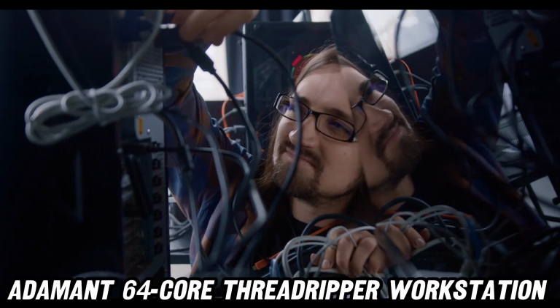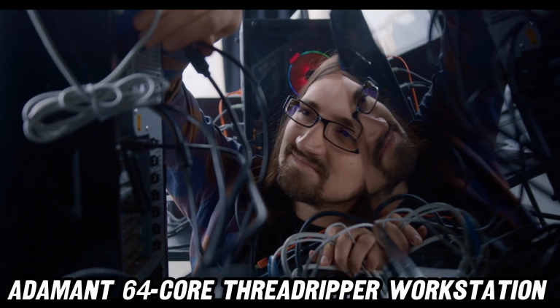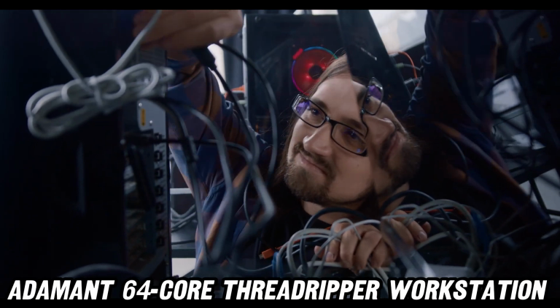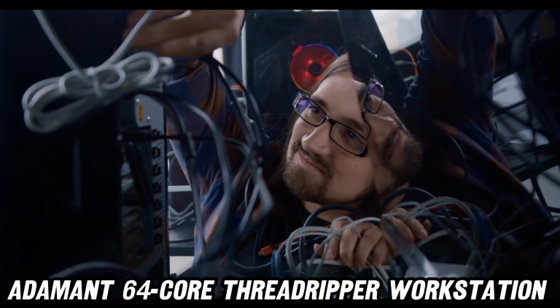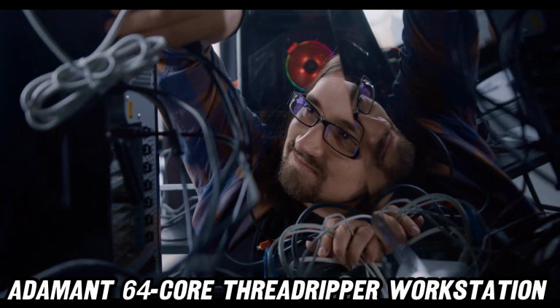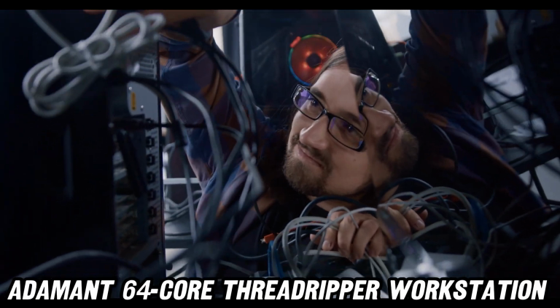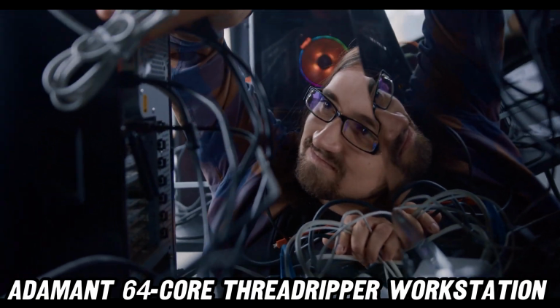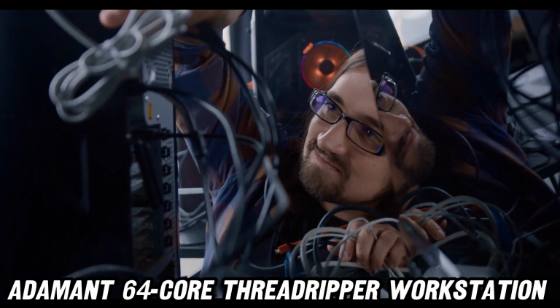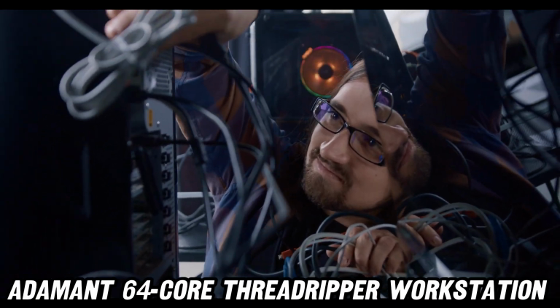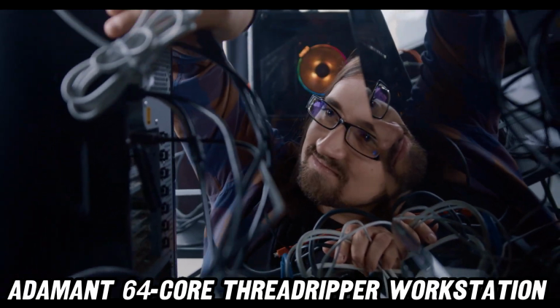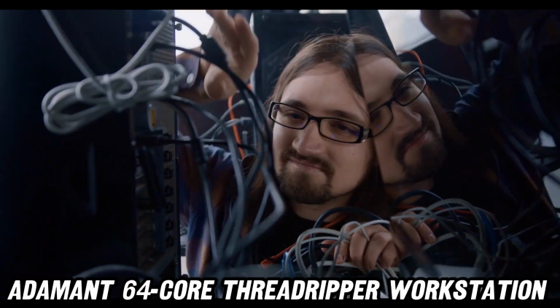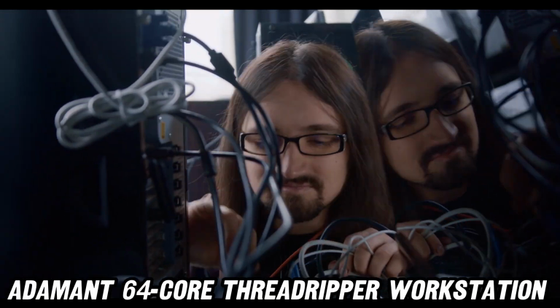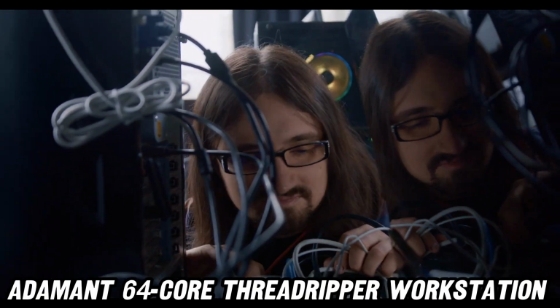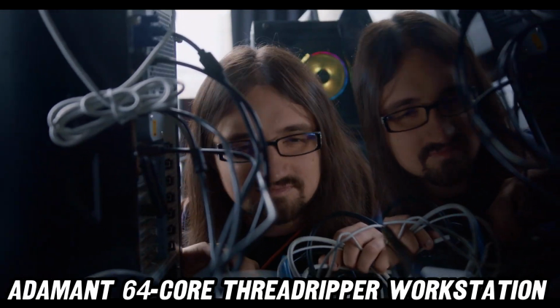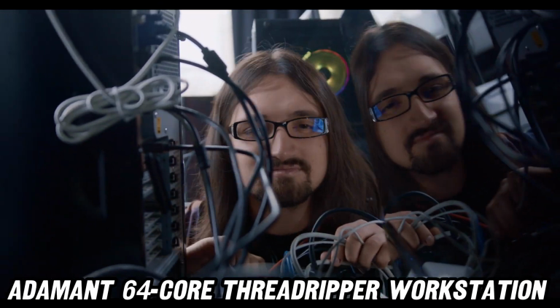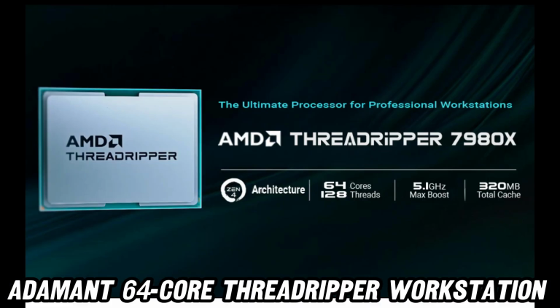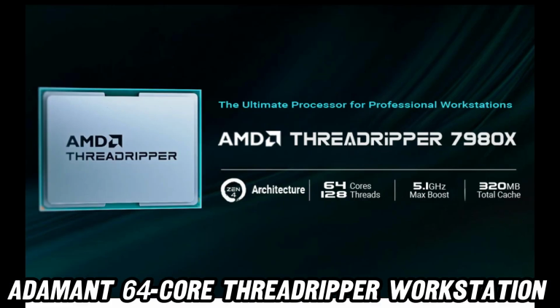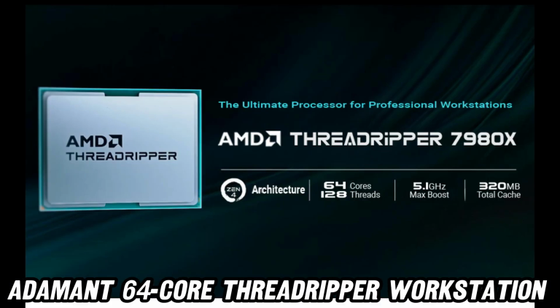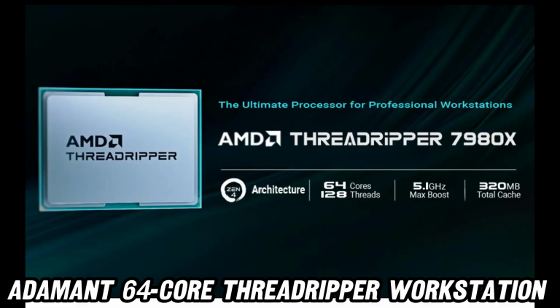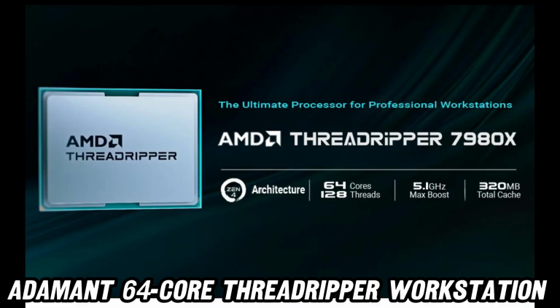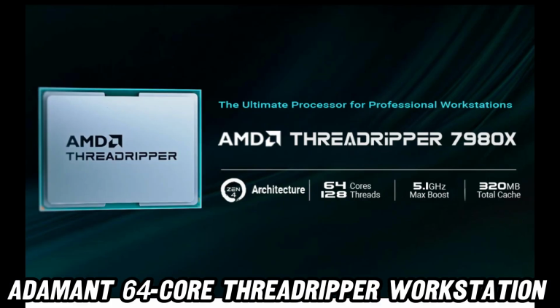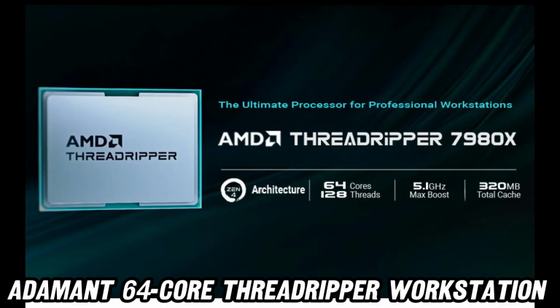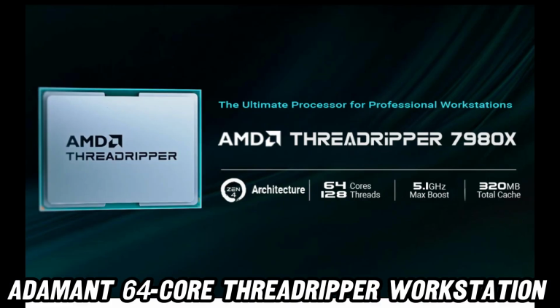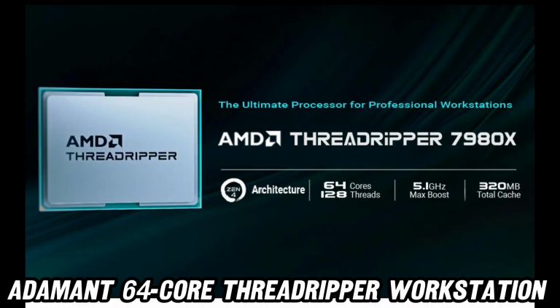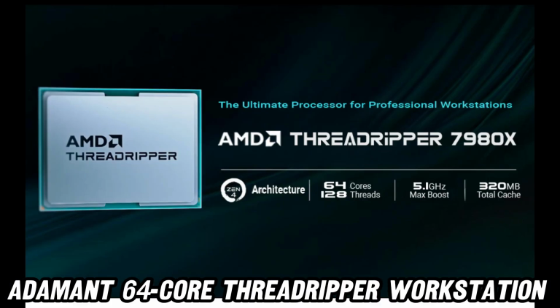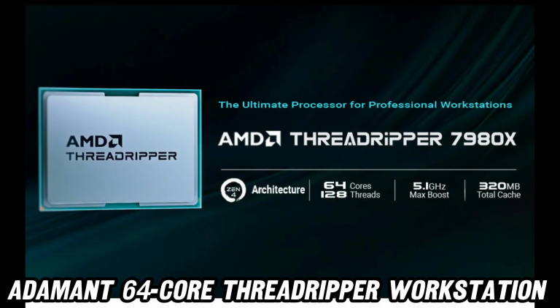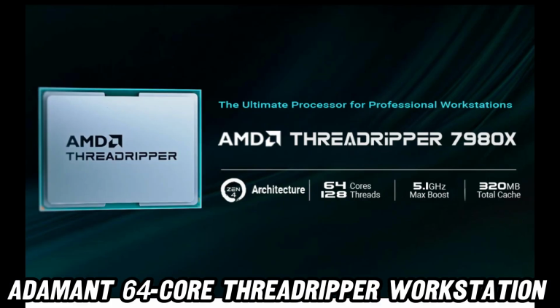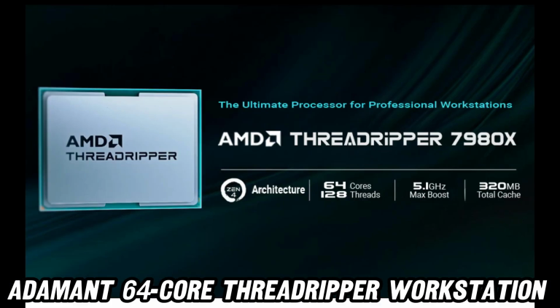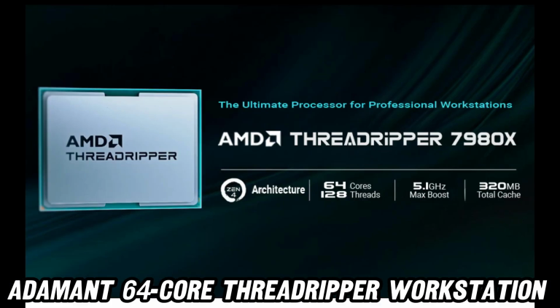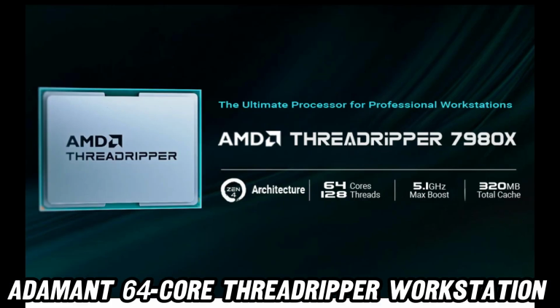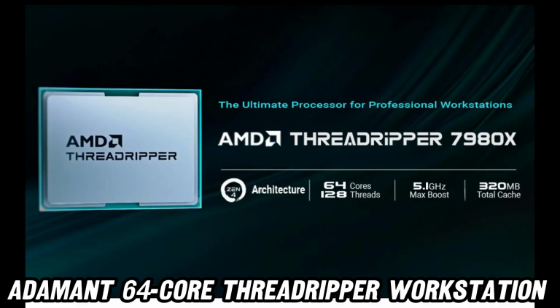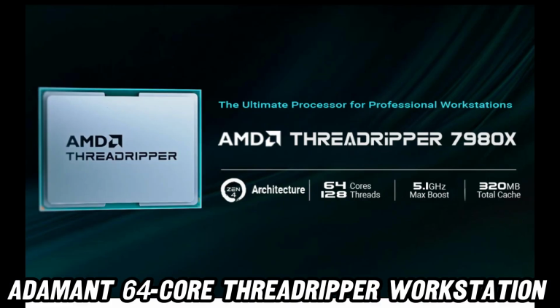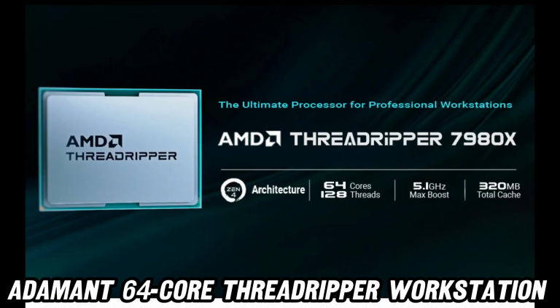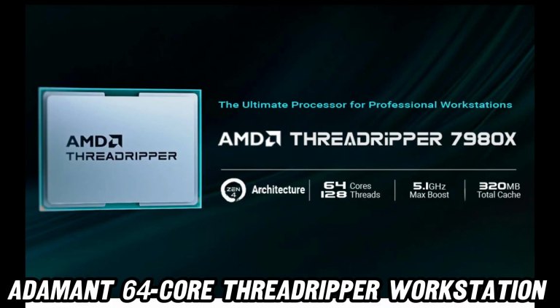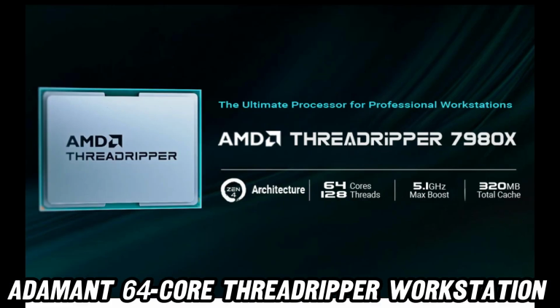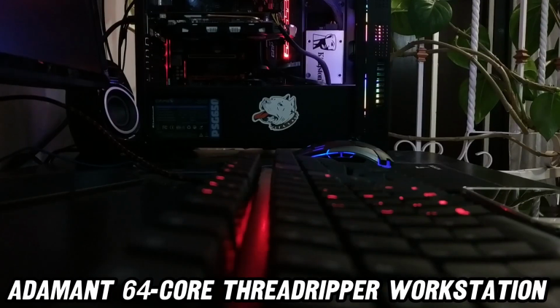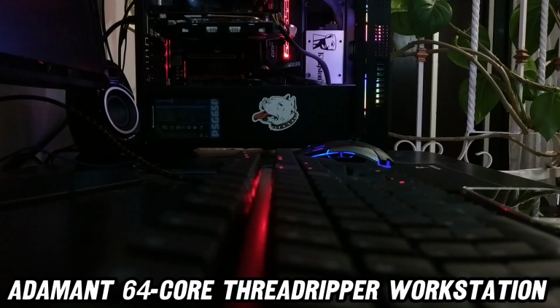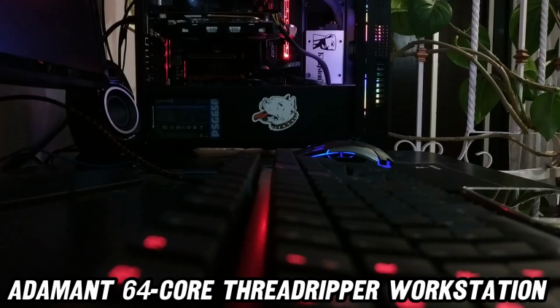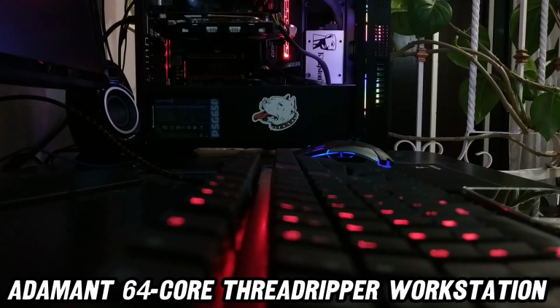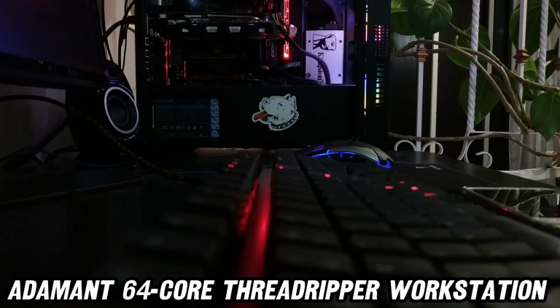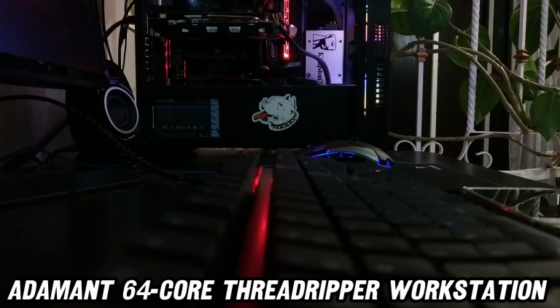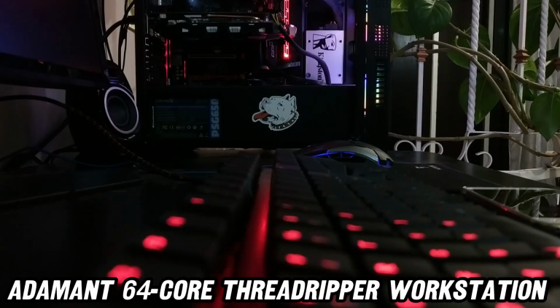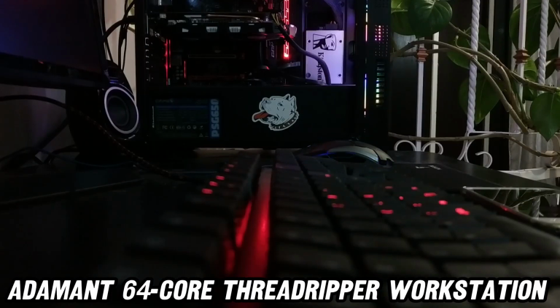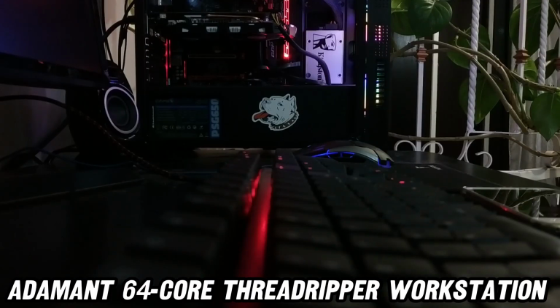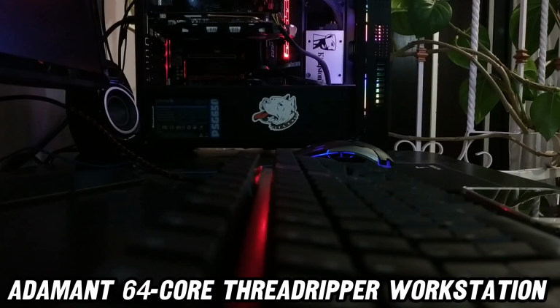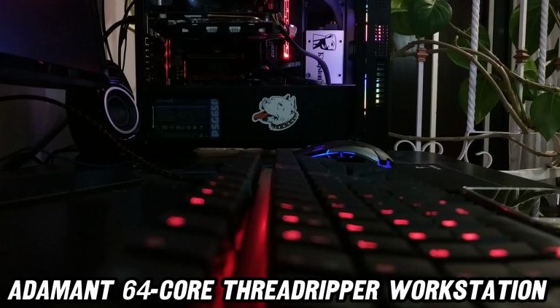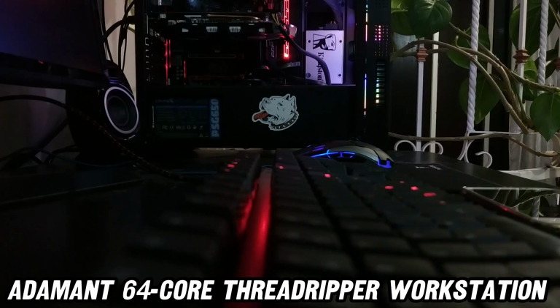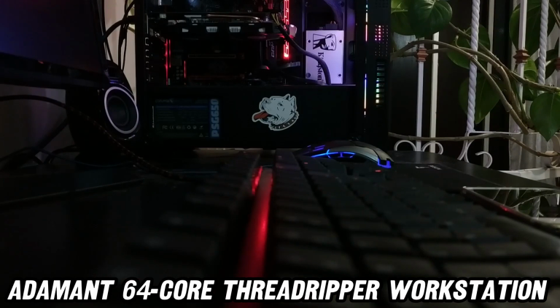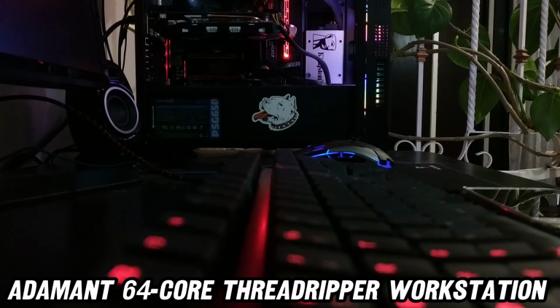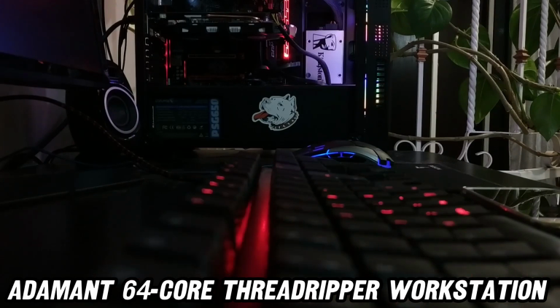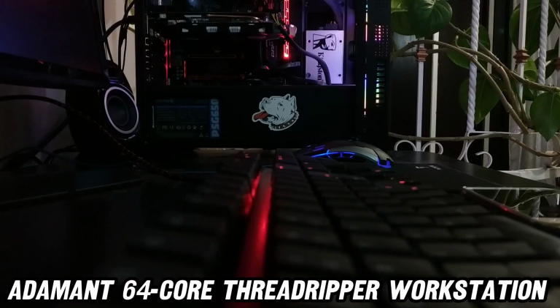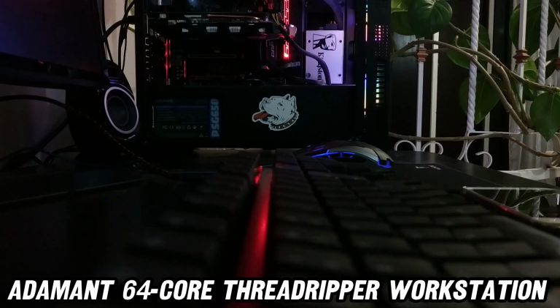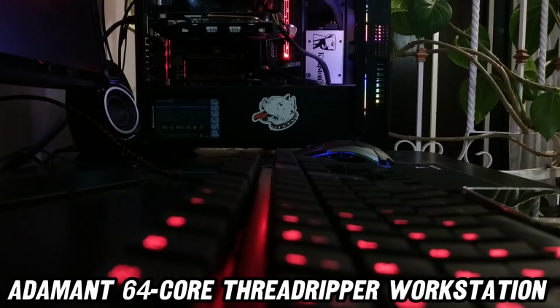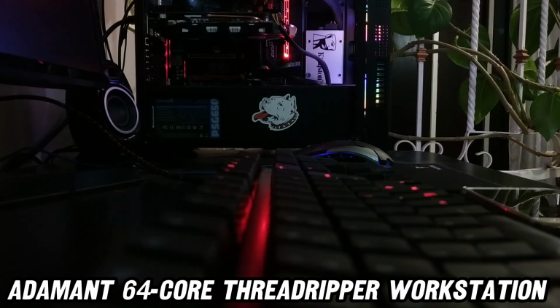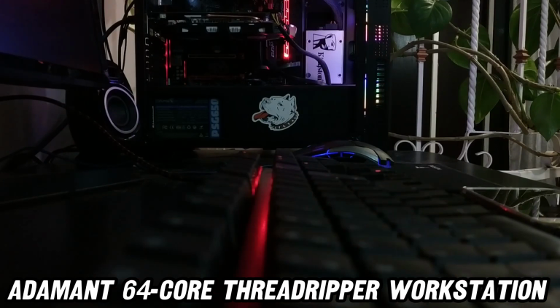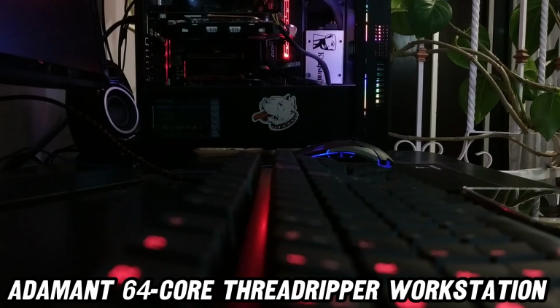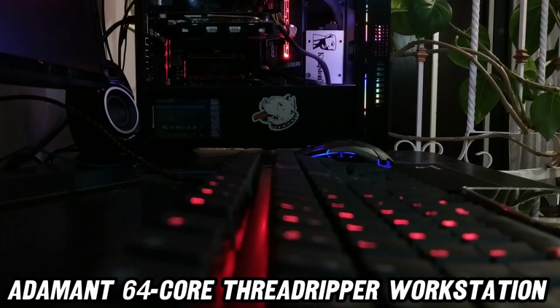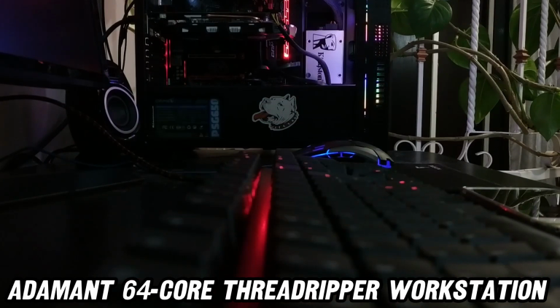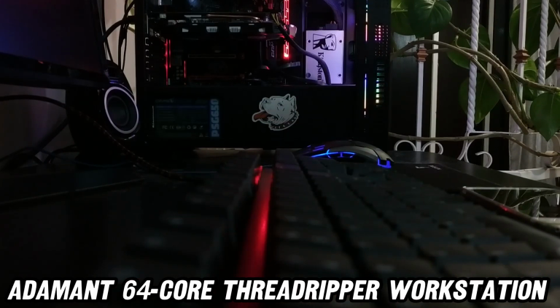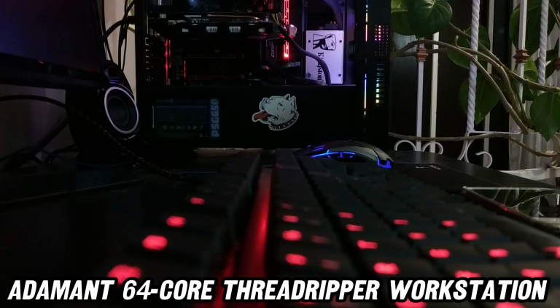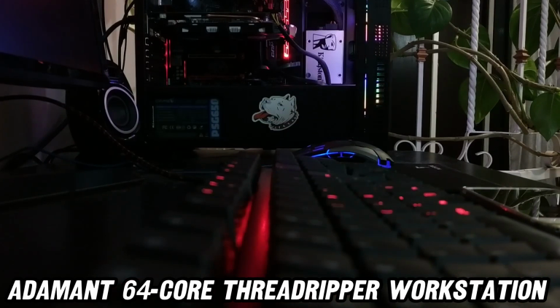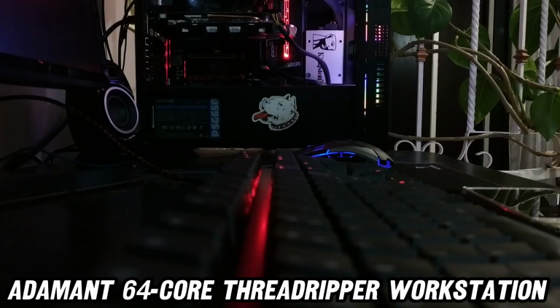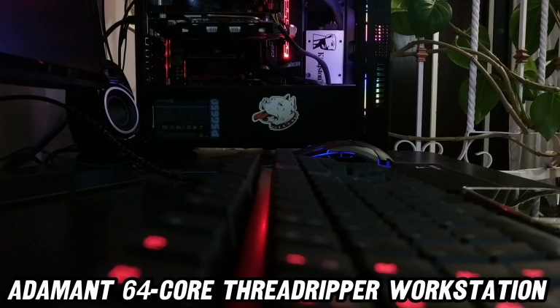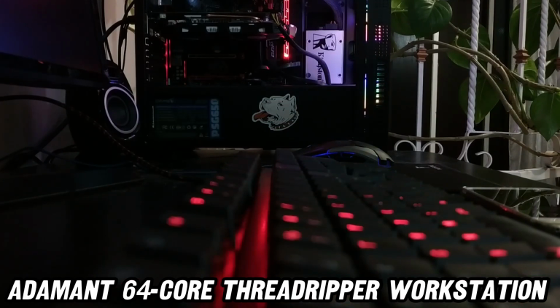Ever wondered what it's like to have a supercomputer disguised as a desktop? Well, buckle up, buttercup.